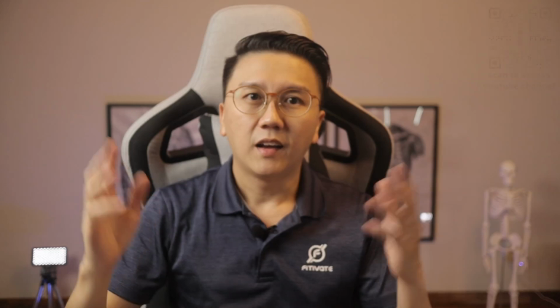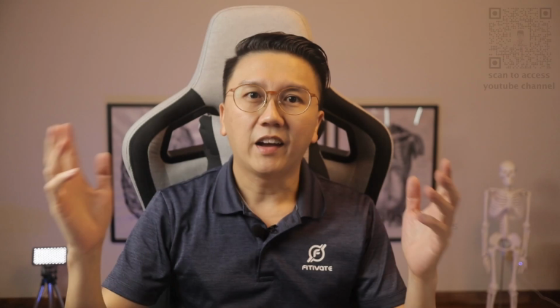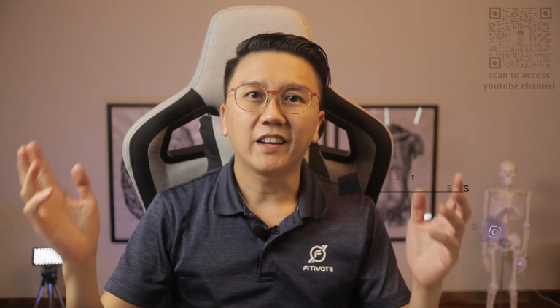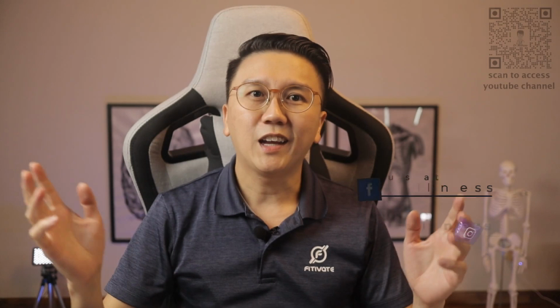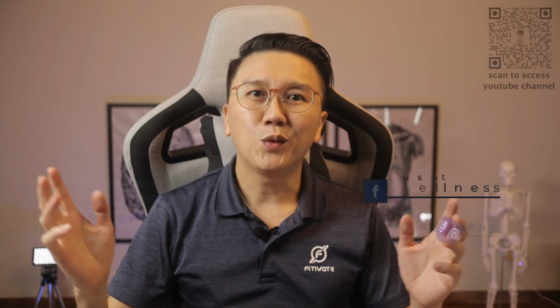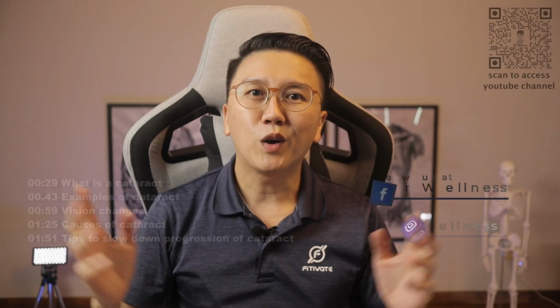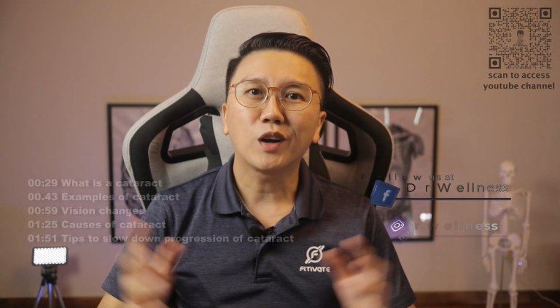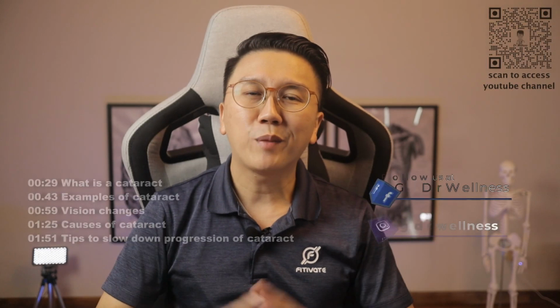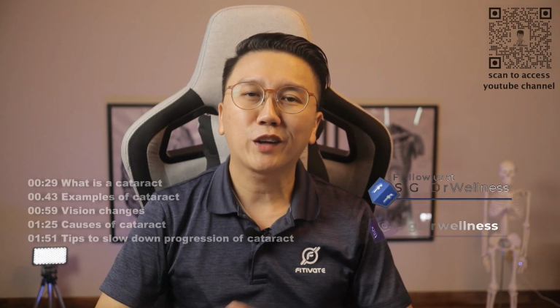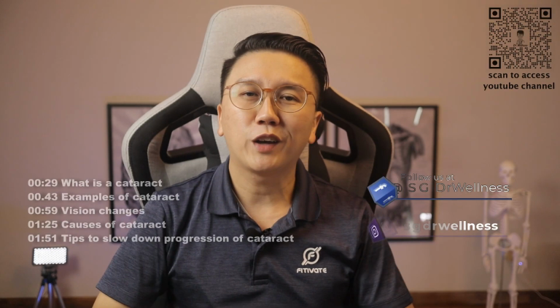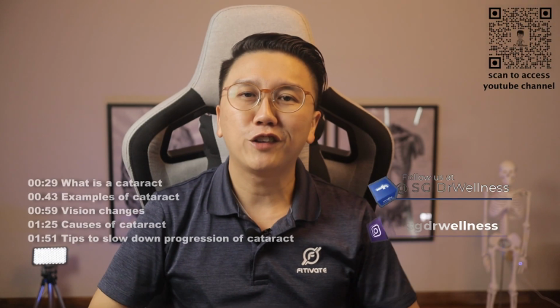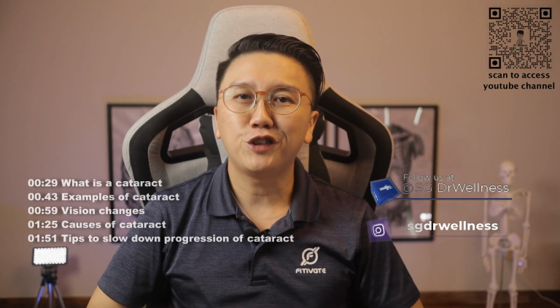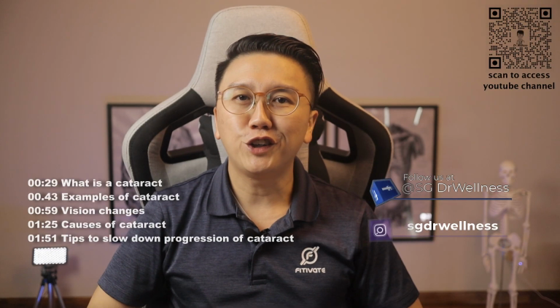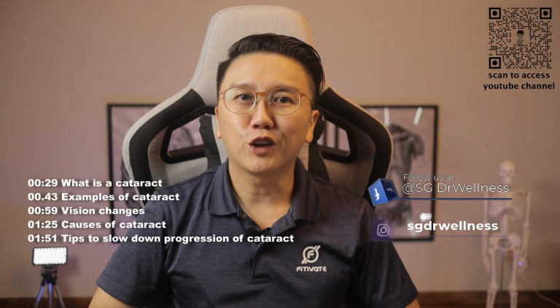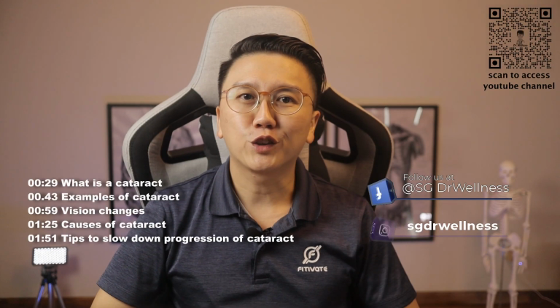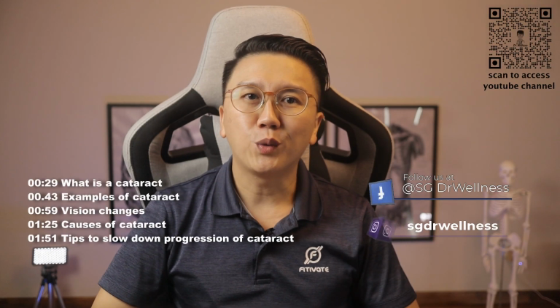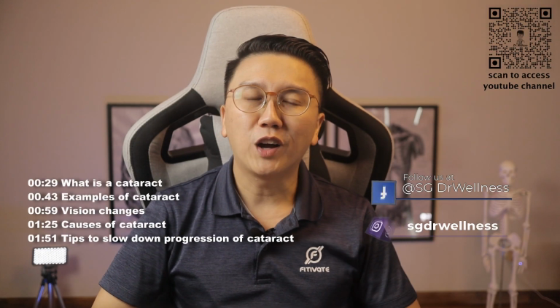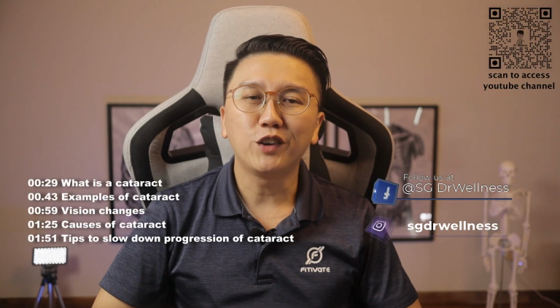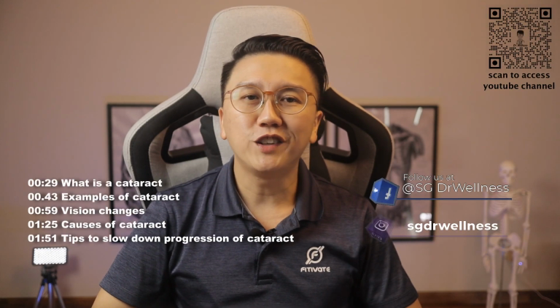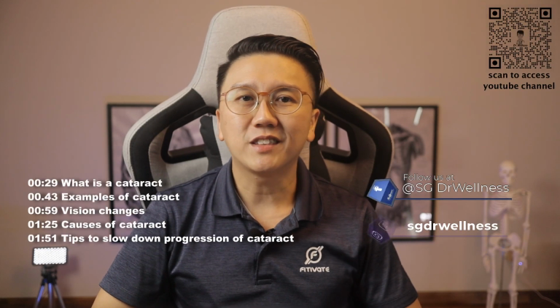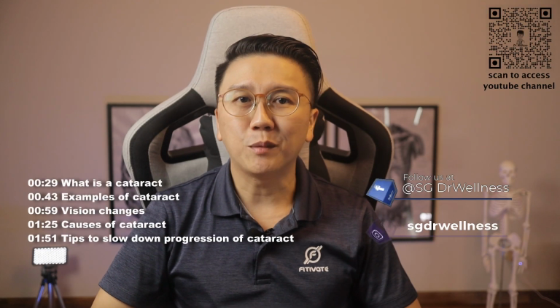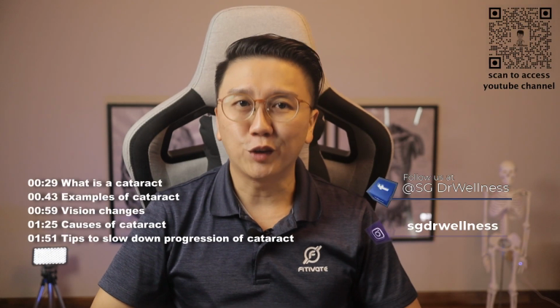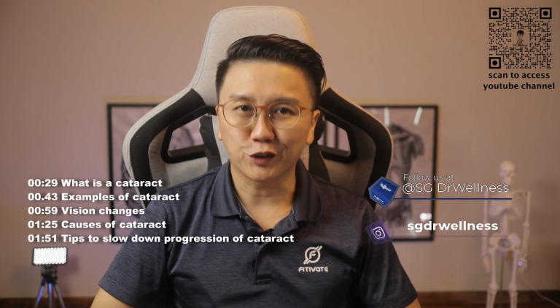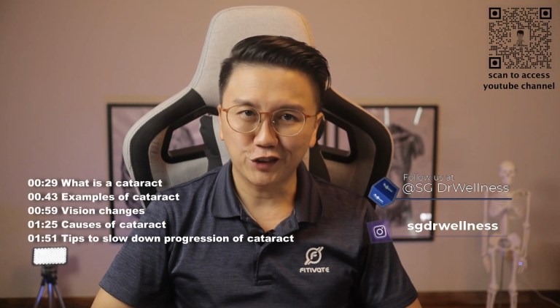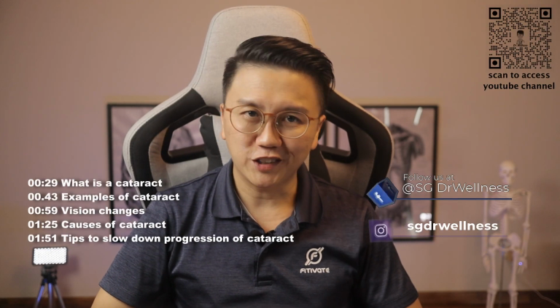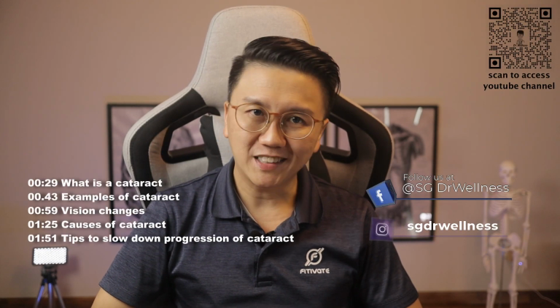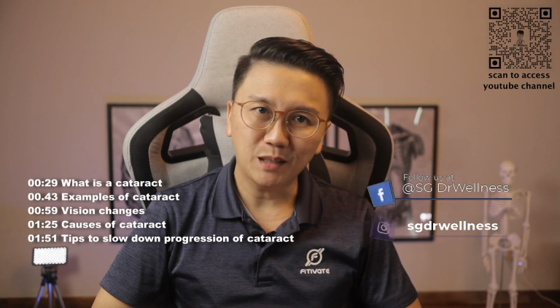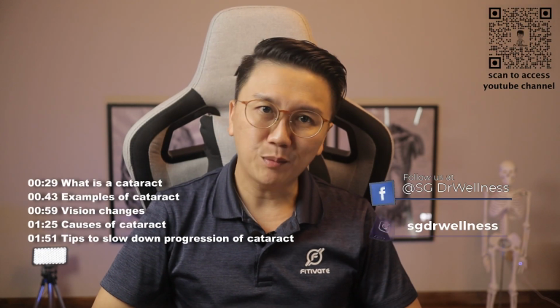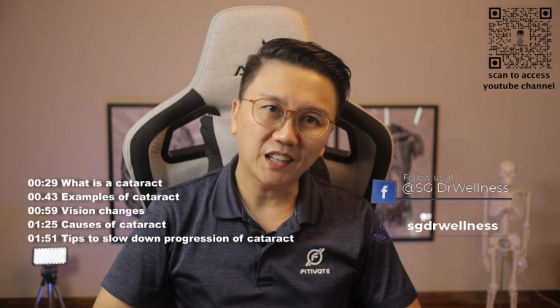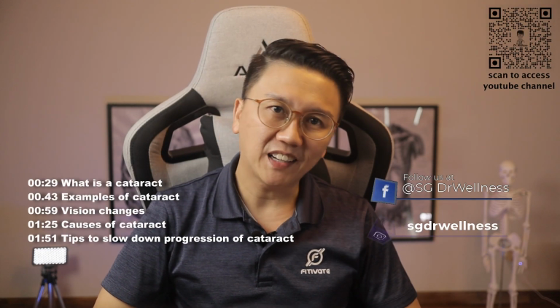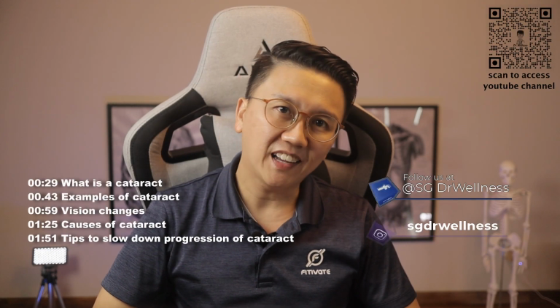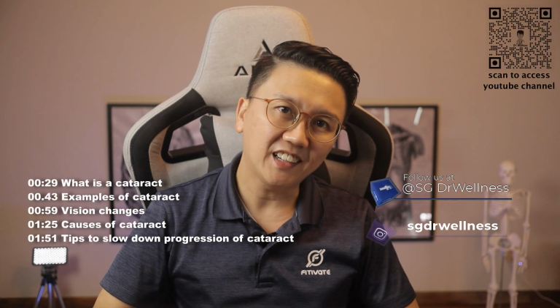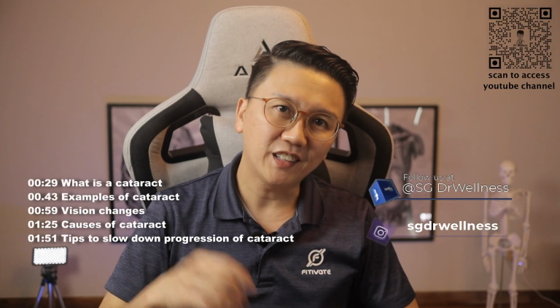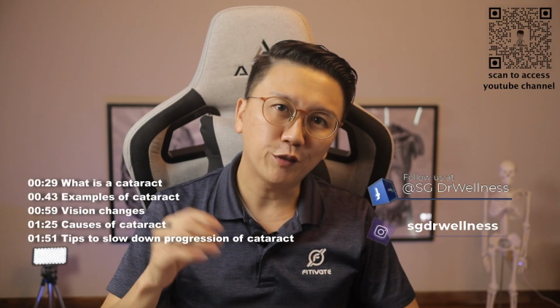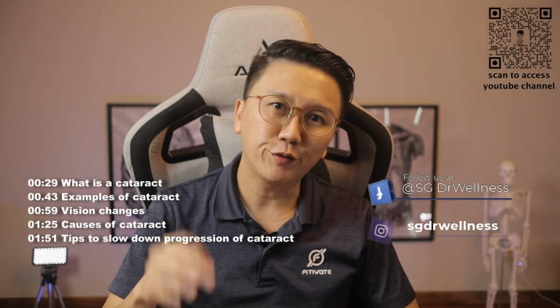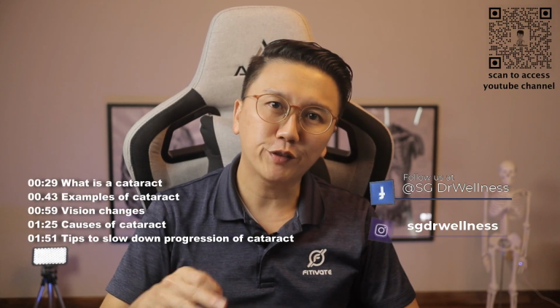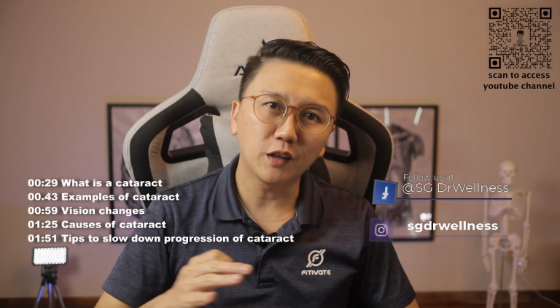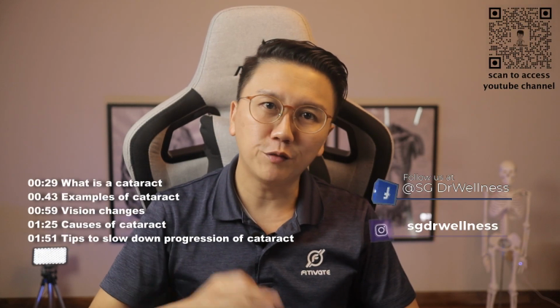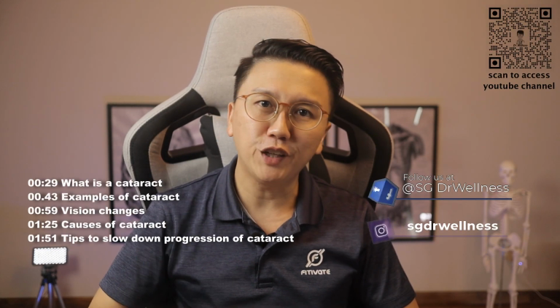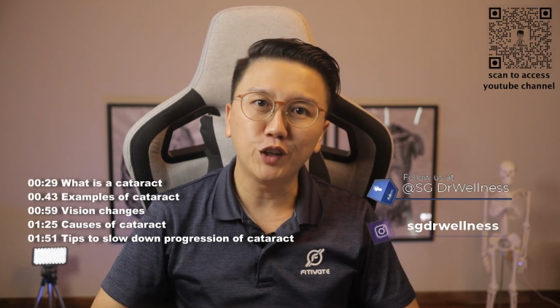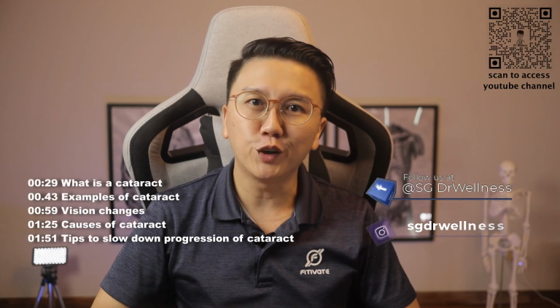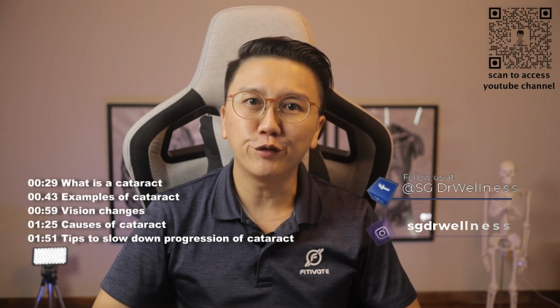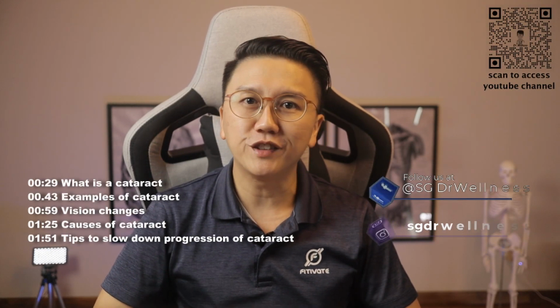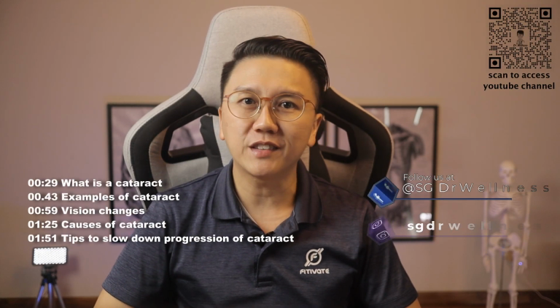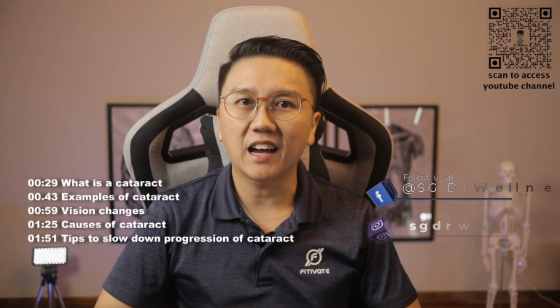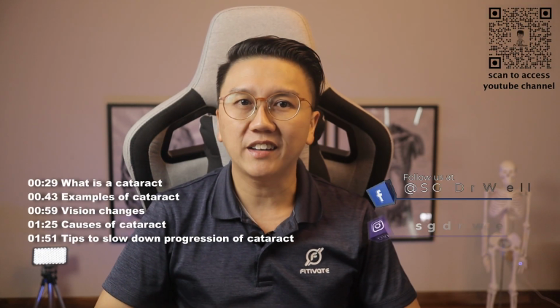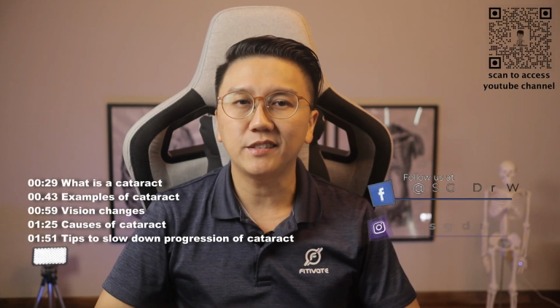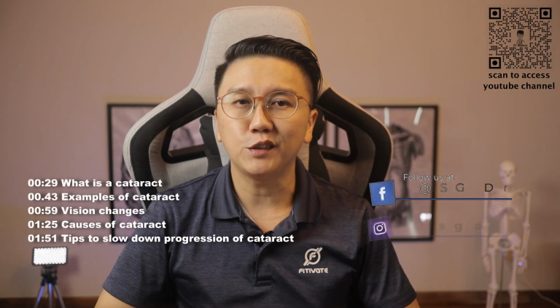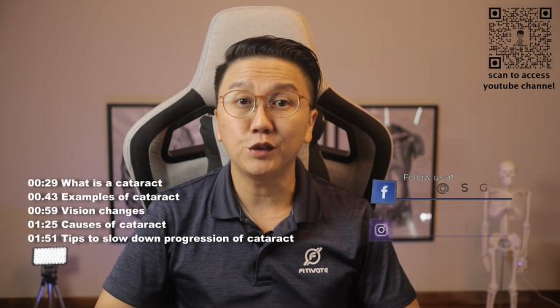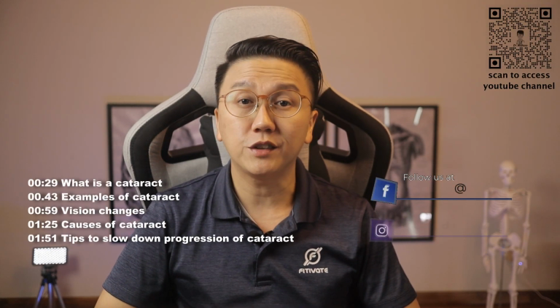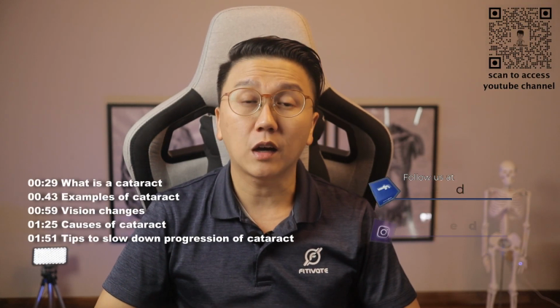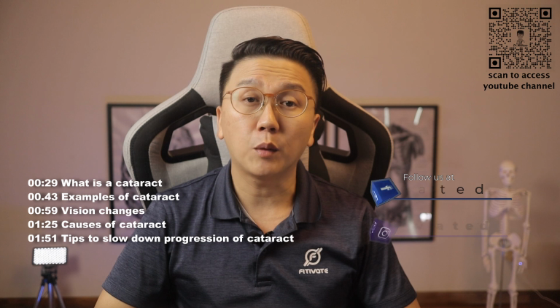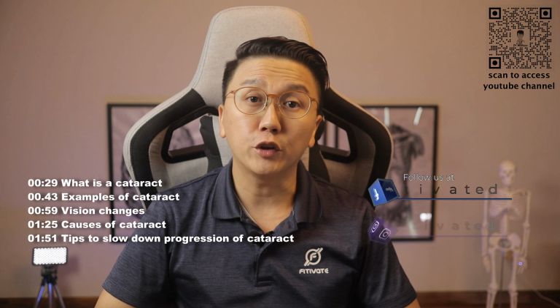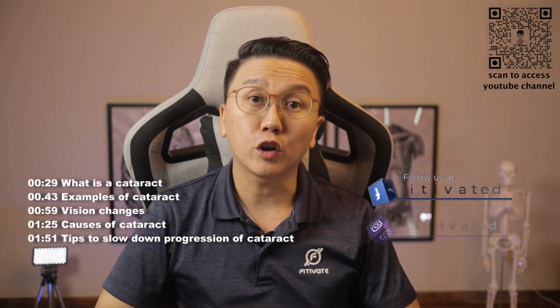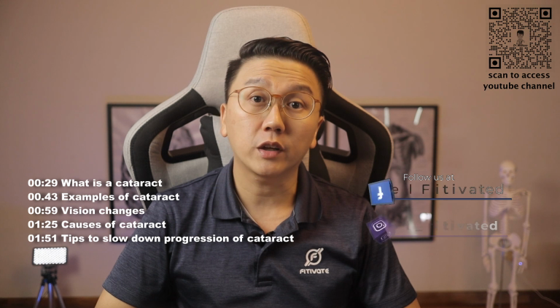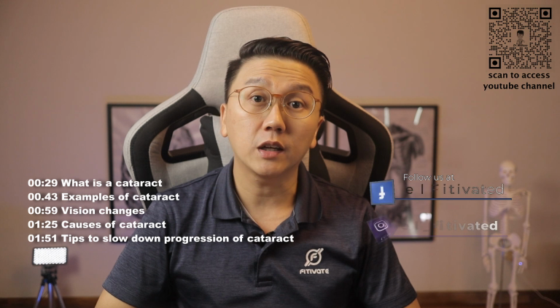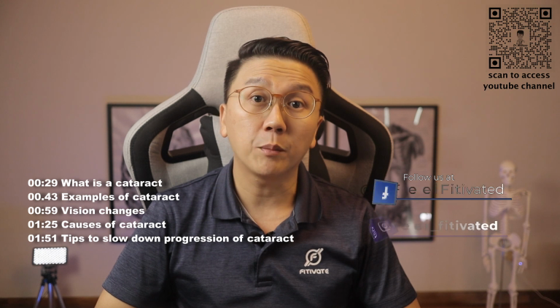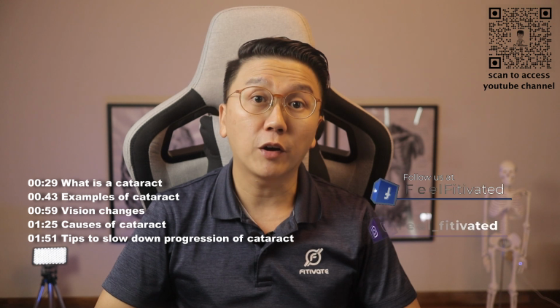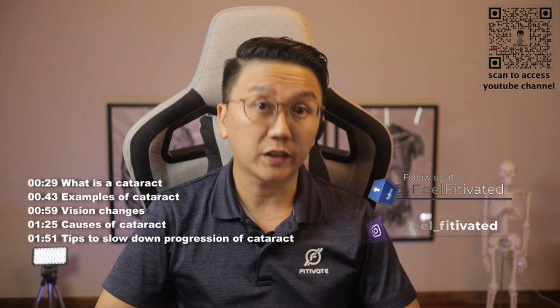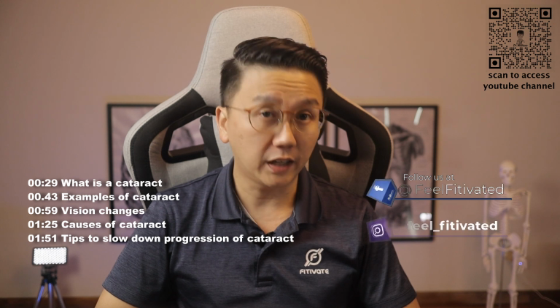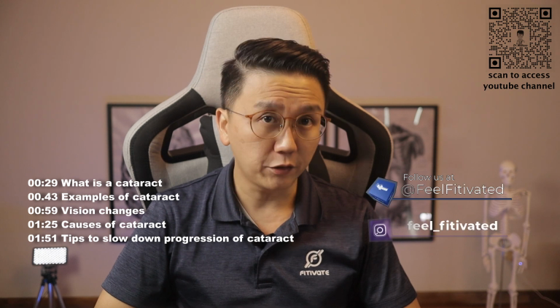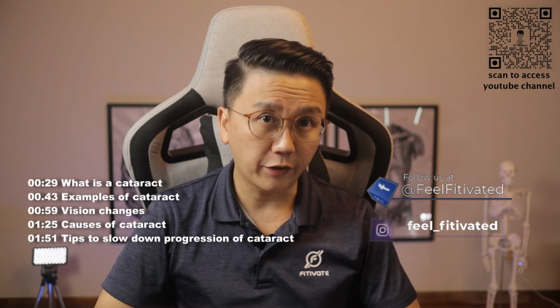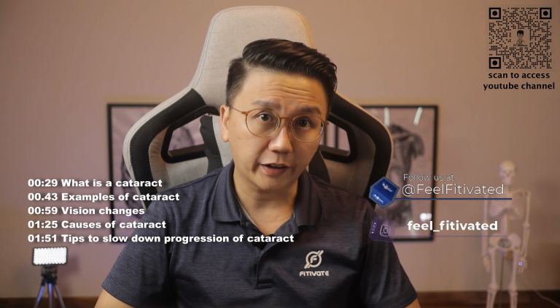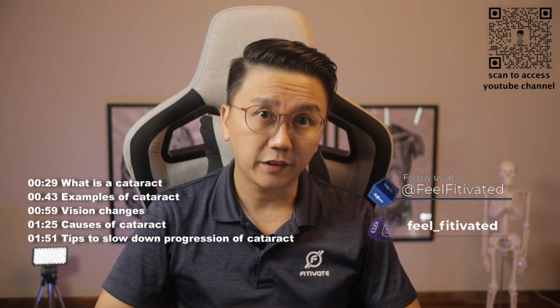Hi again, welcome back to SG Dr. Wellness. I'm Dr. Chen Yiming and in the third video of this eye series, I'll be talking about cataract.